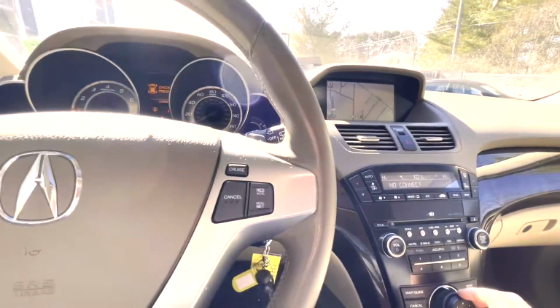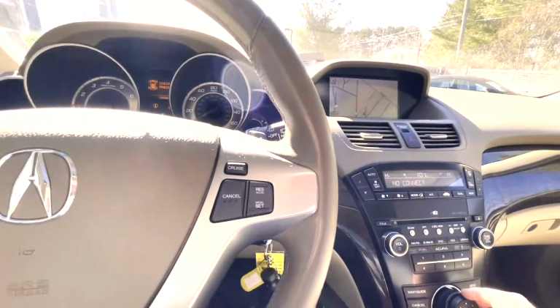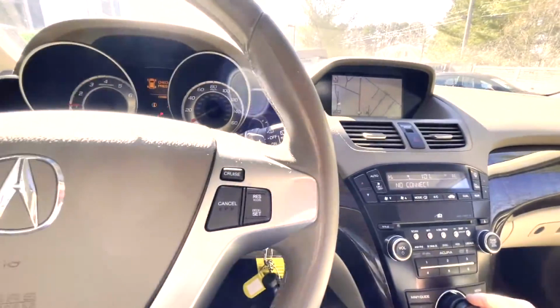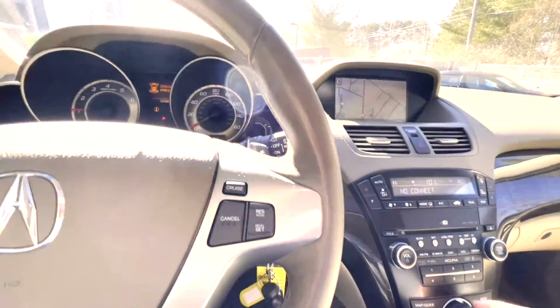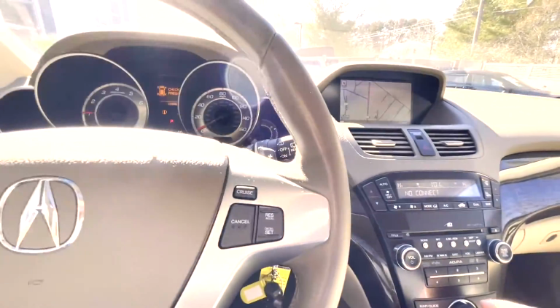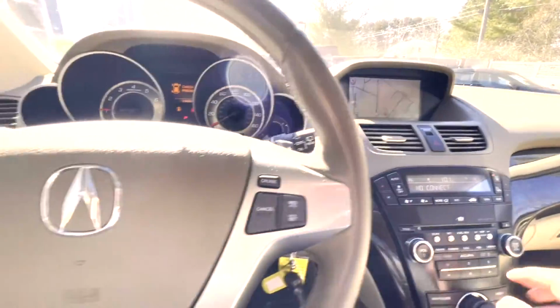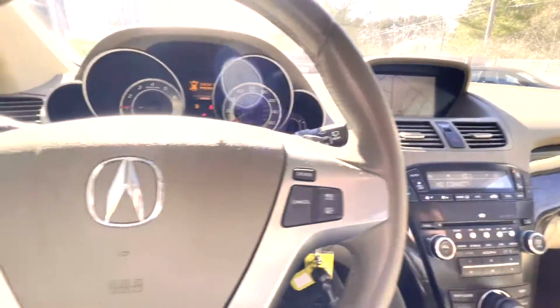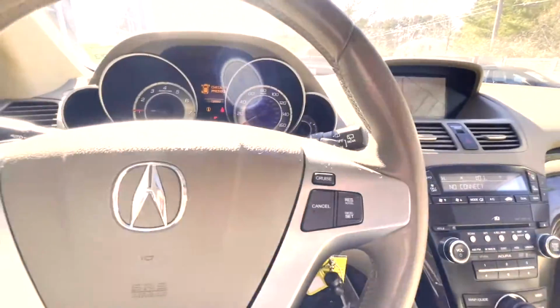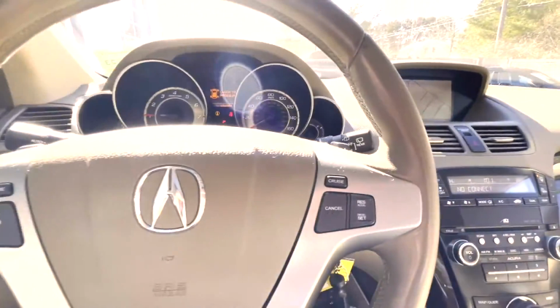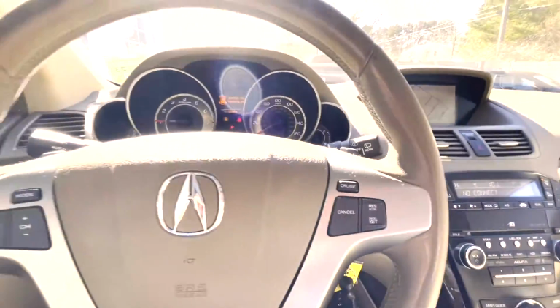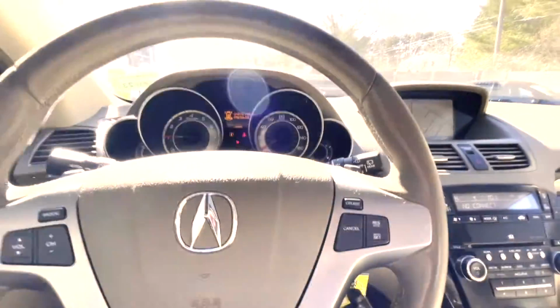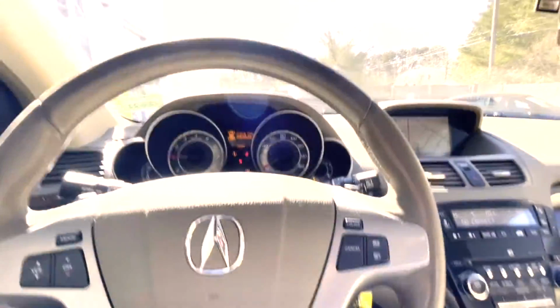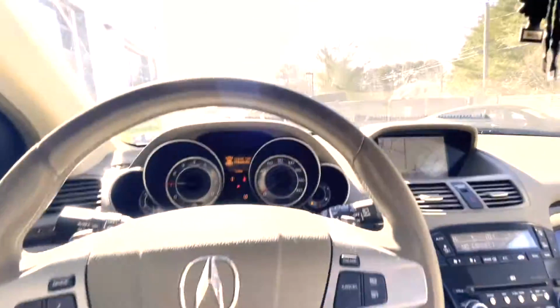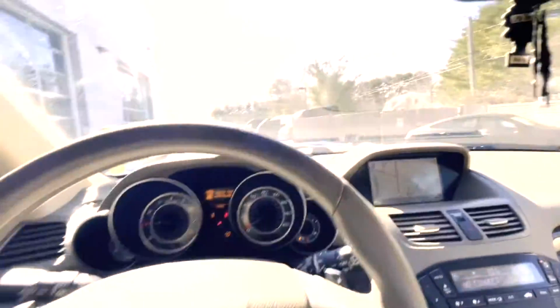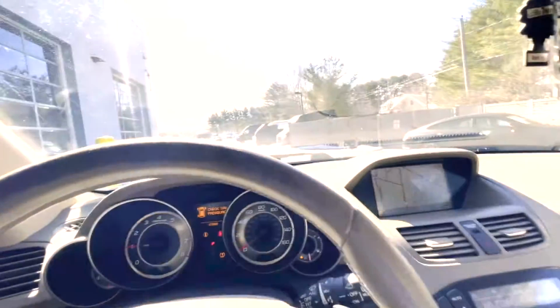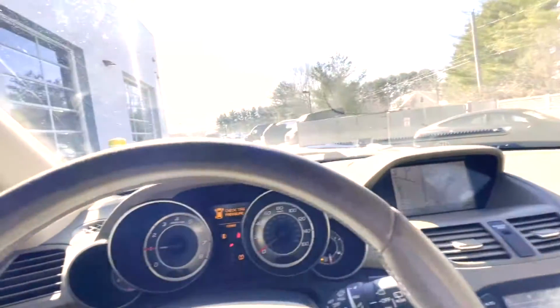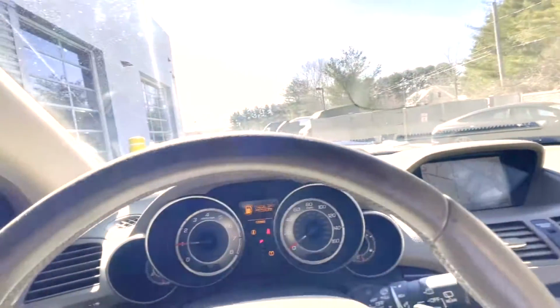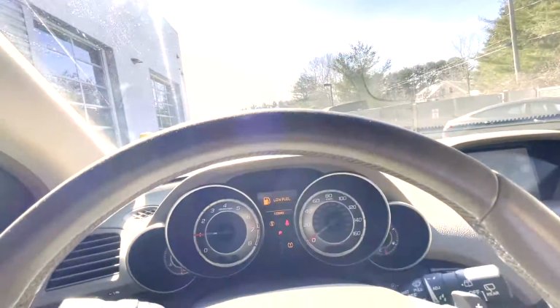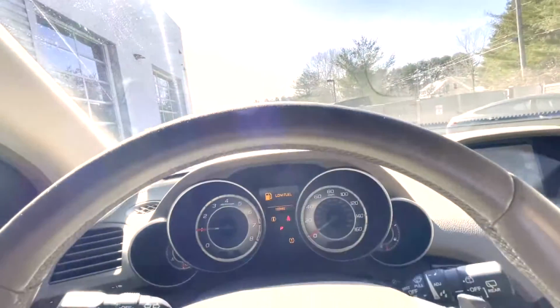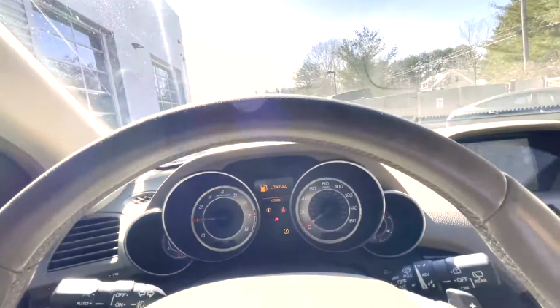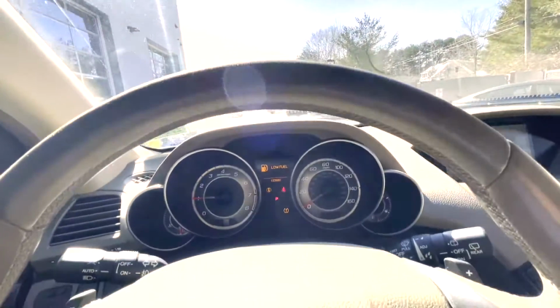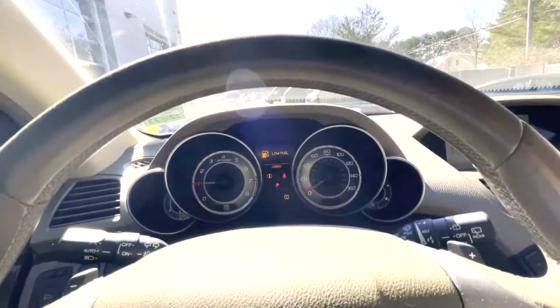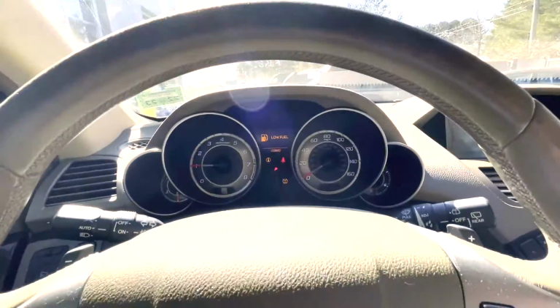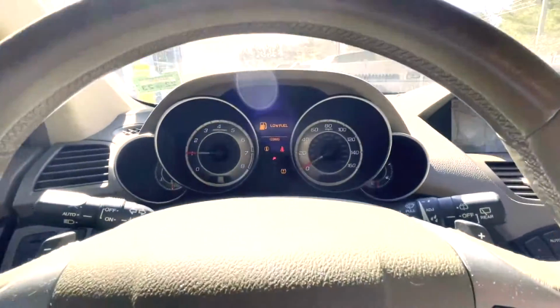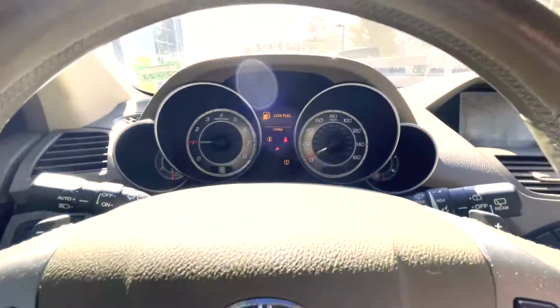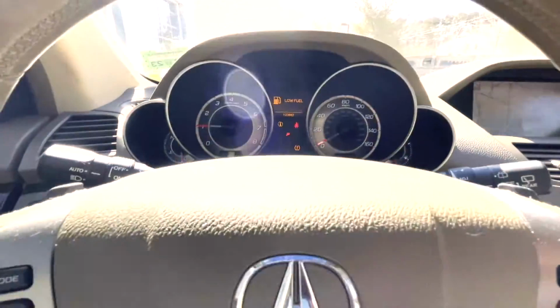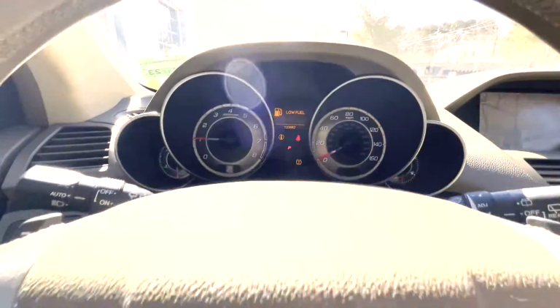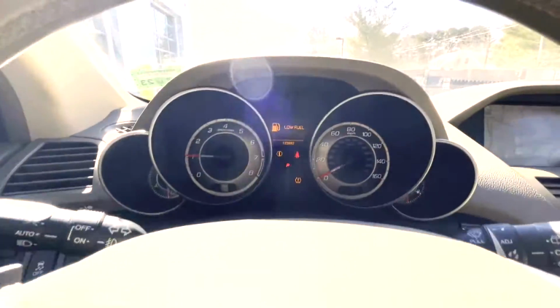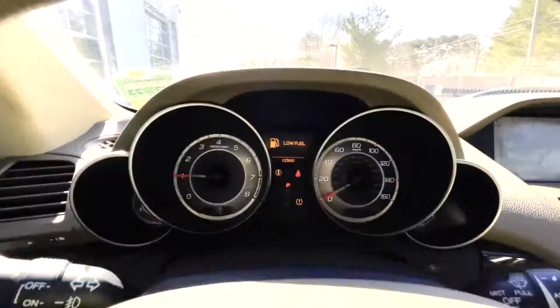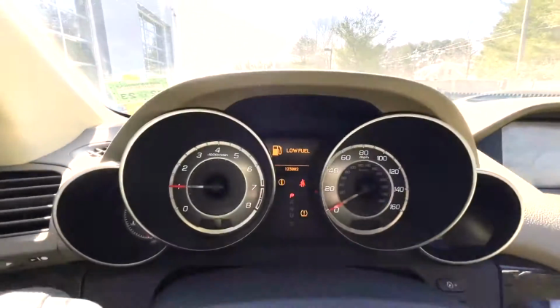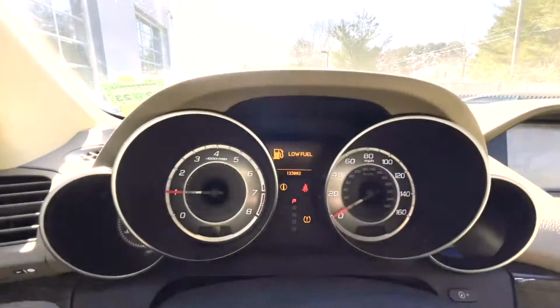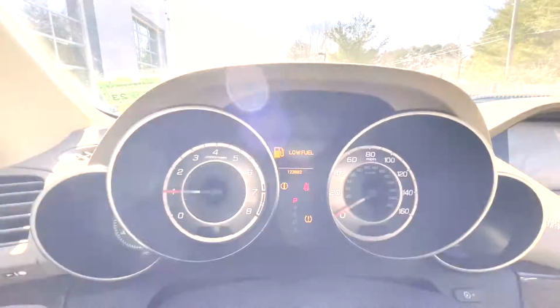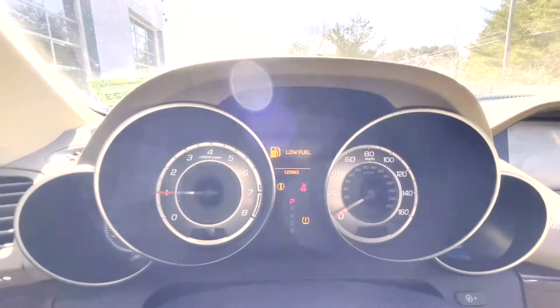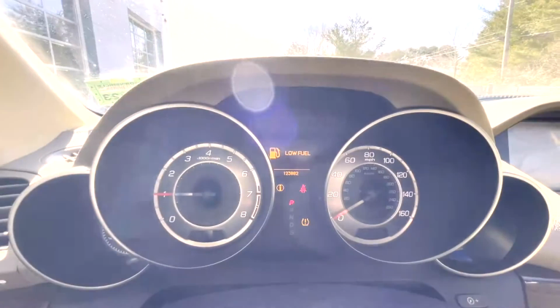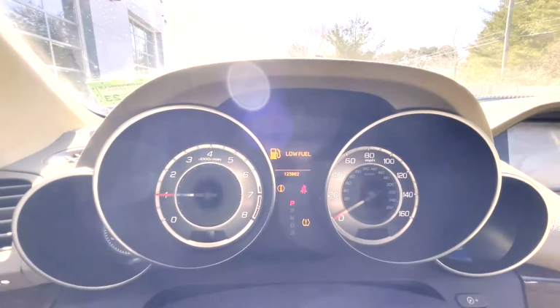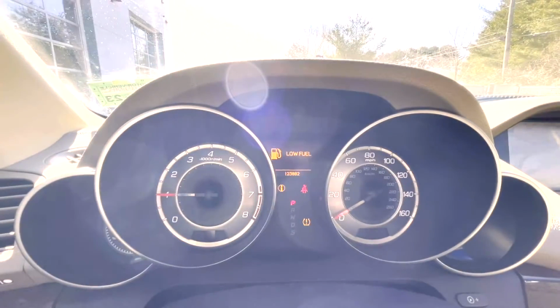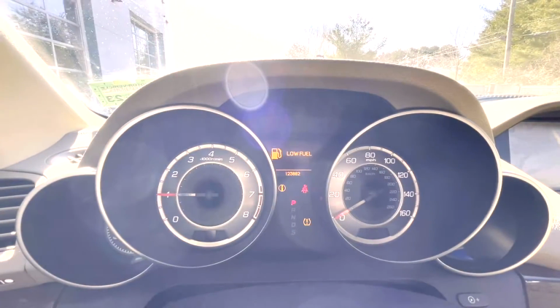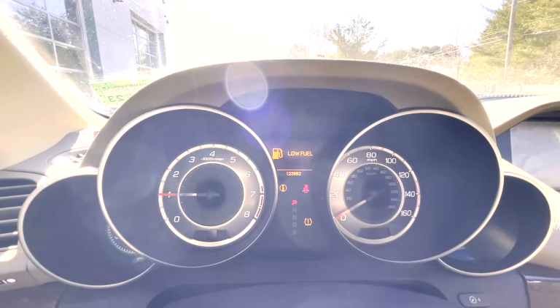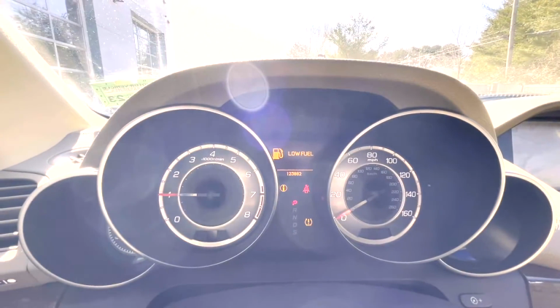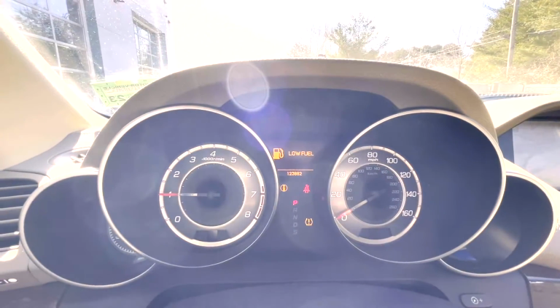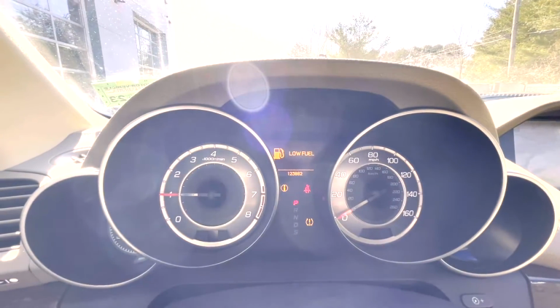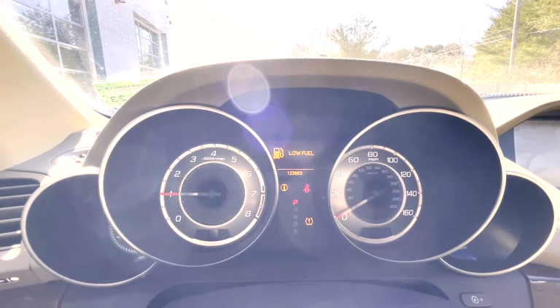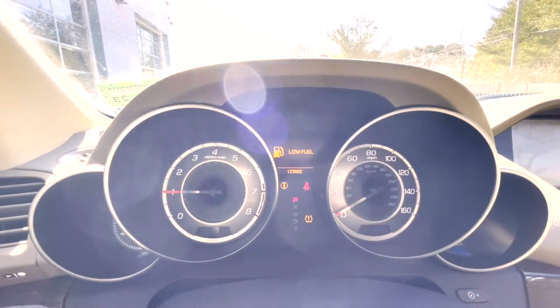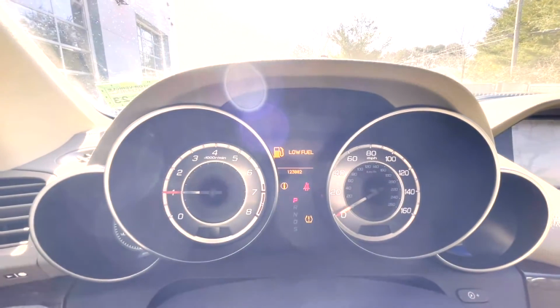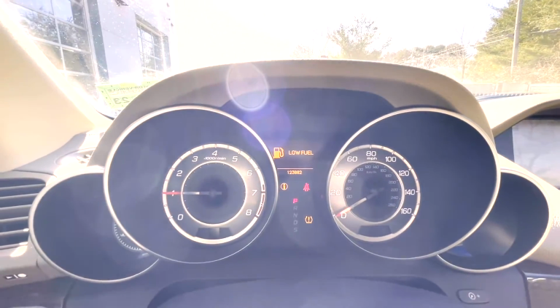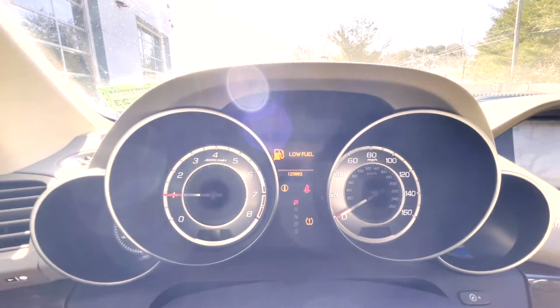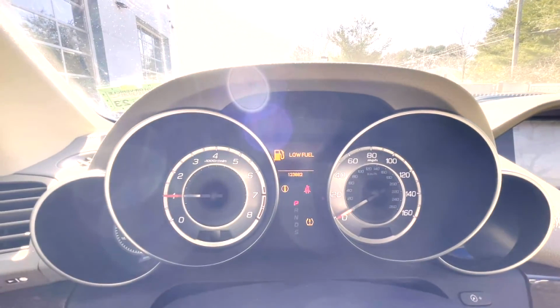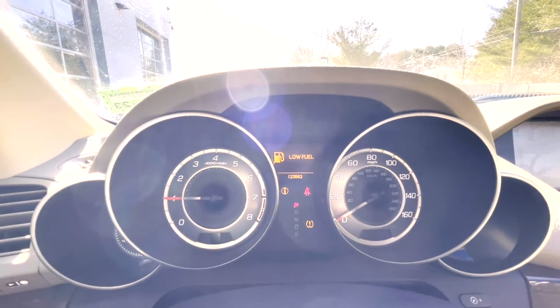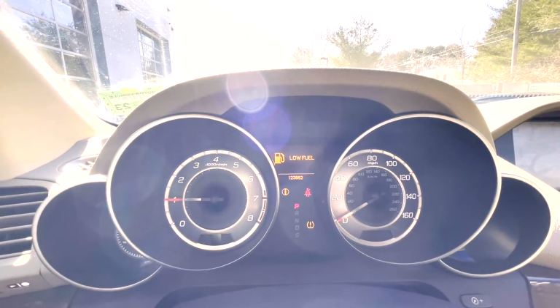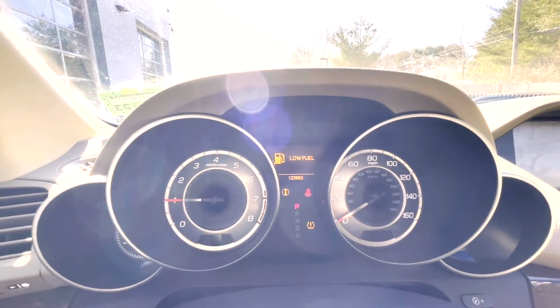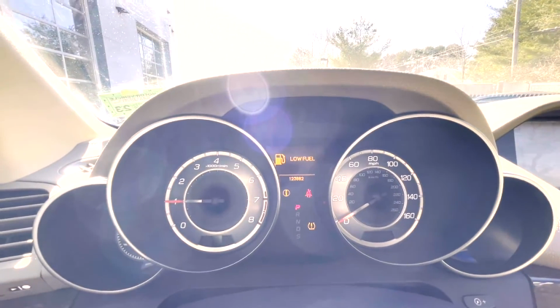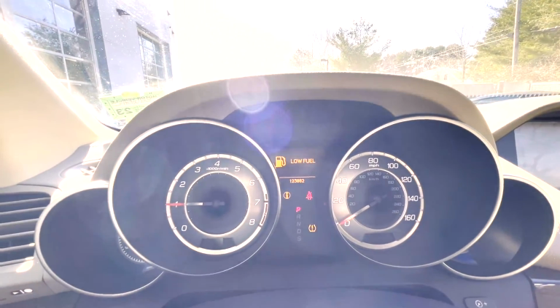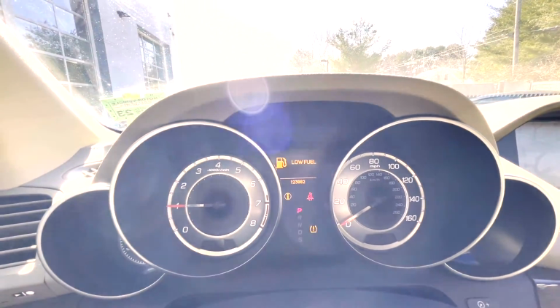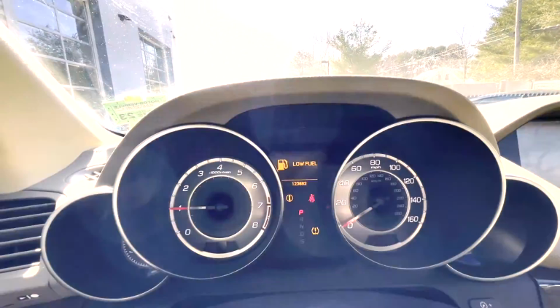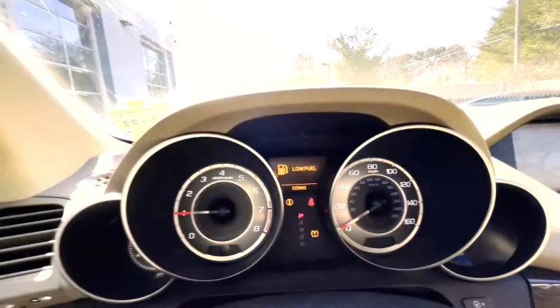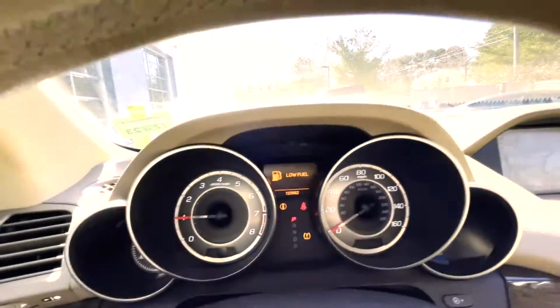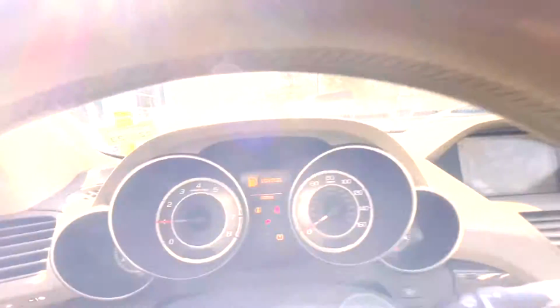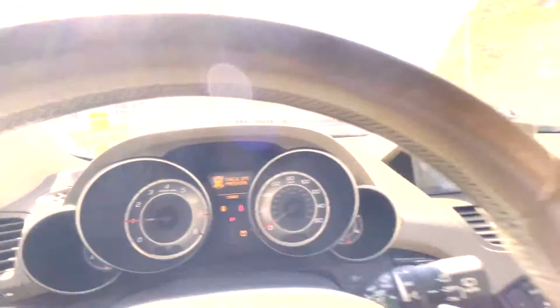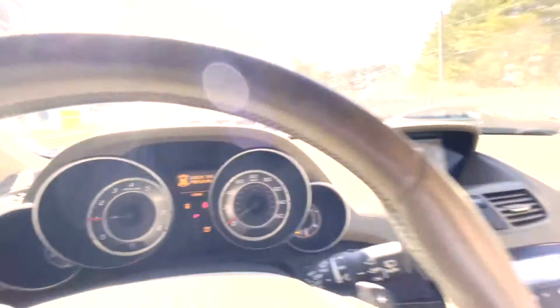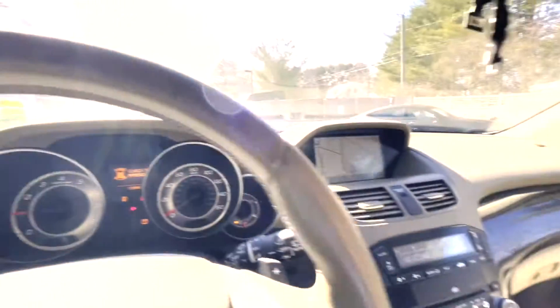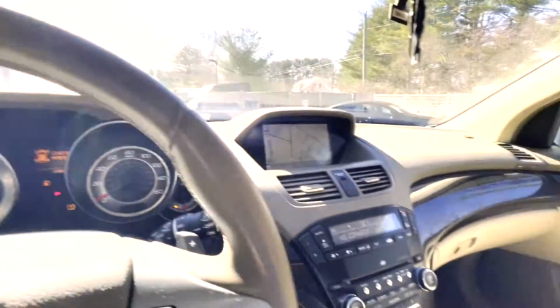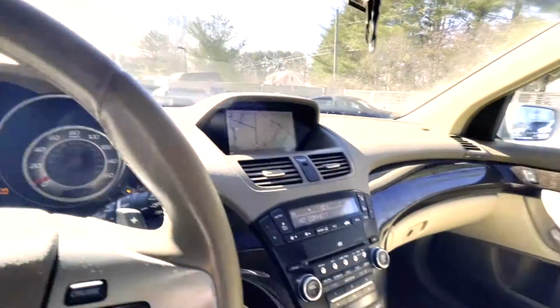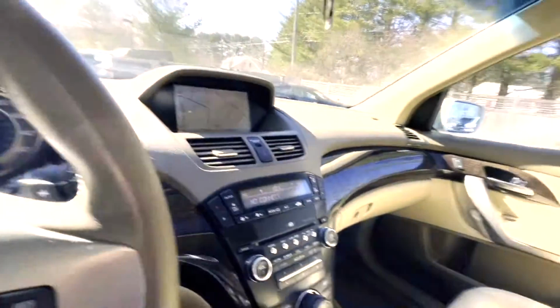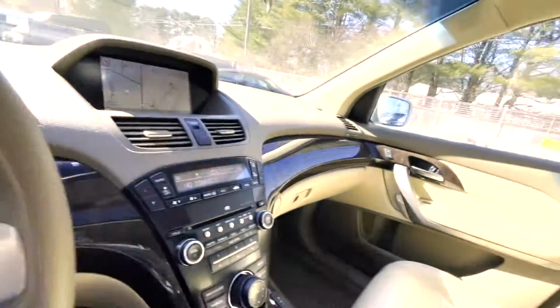Looks like we just got to check the tire pressure — that's not too bad. Just needs a little bit of gas. It's got 123,882 miles on it.